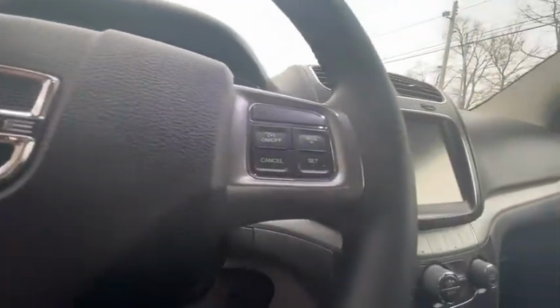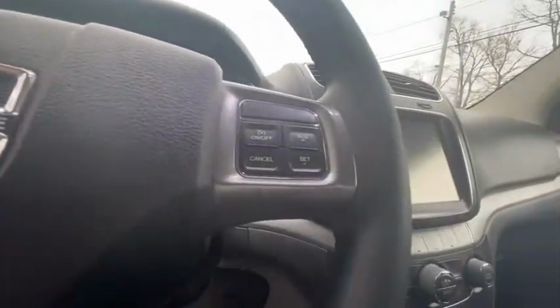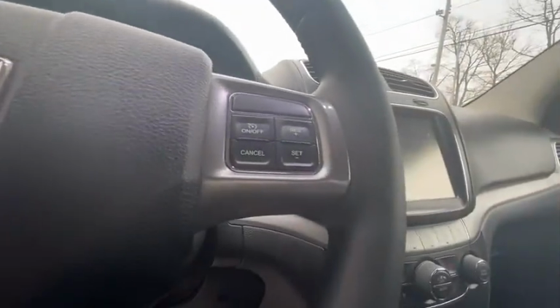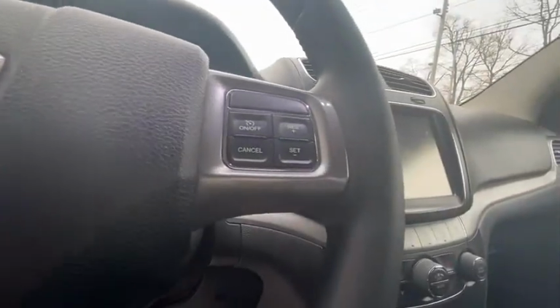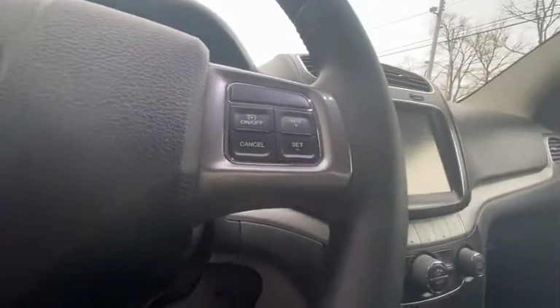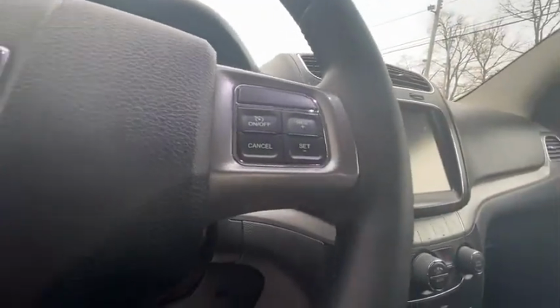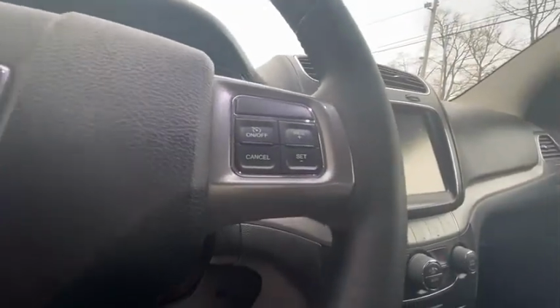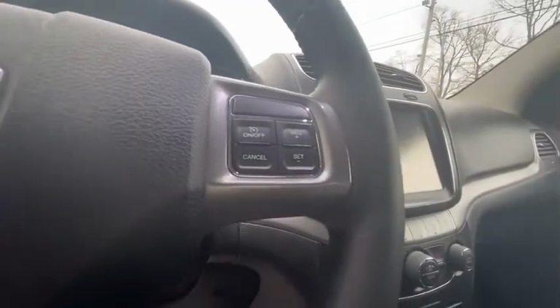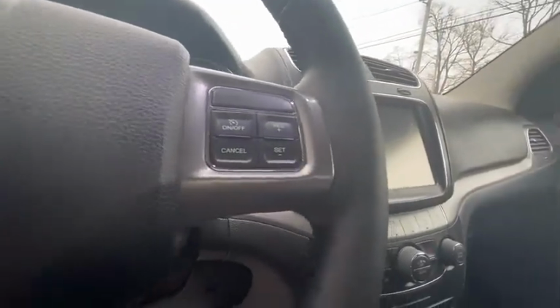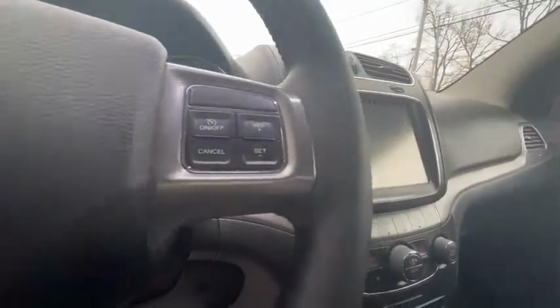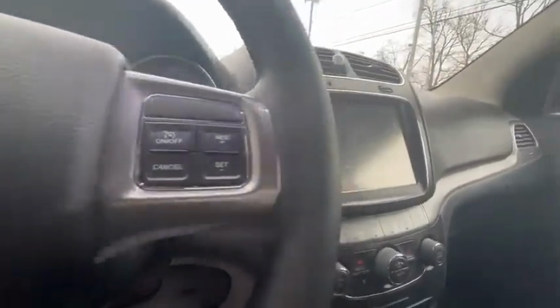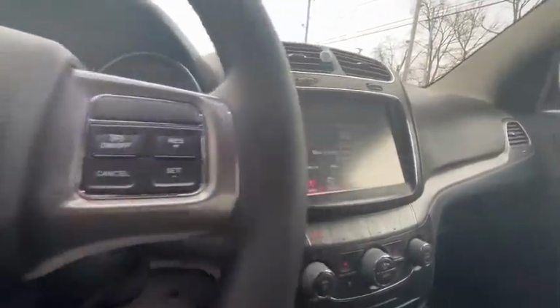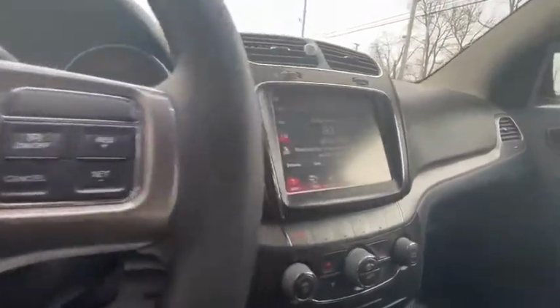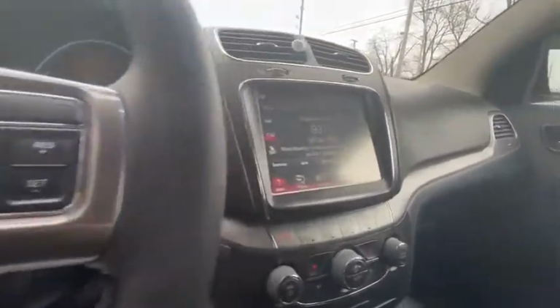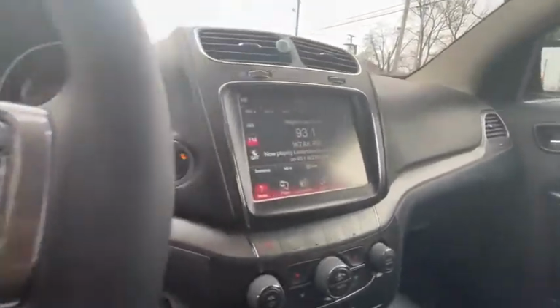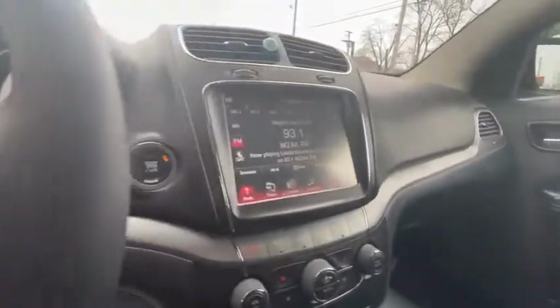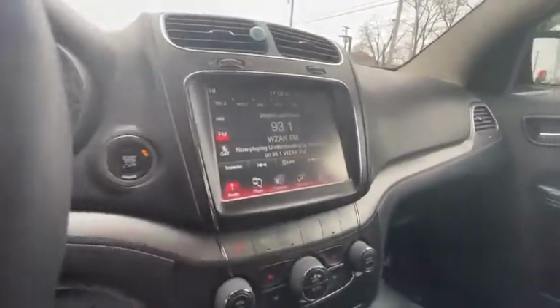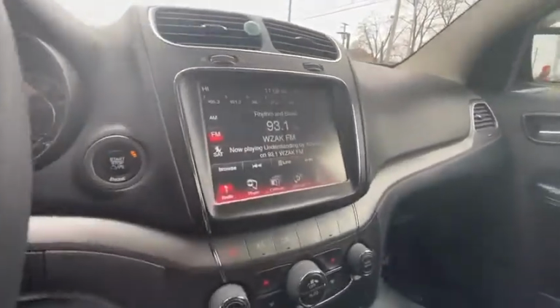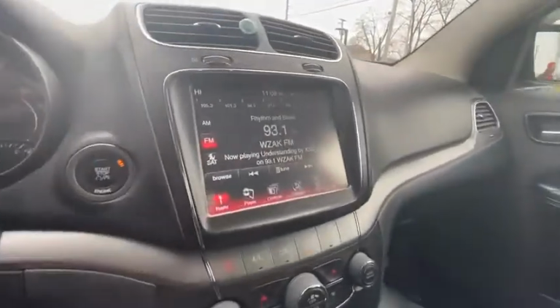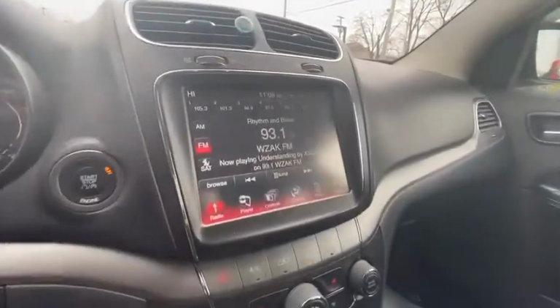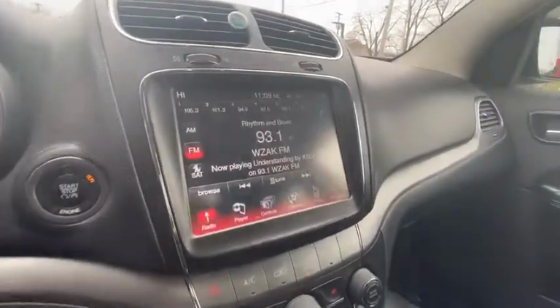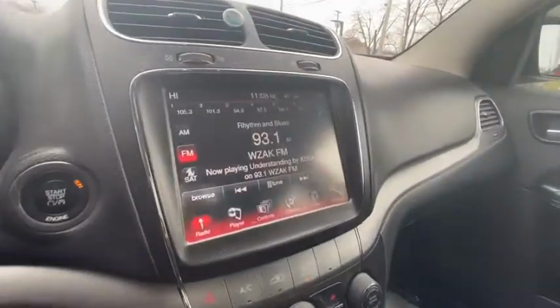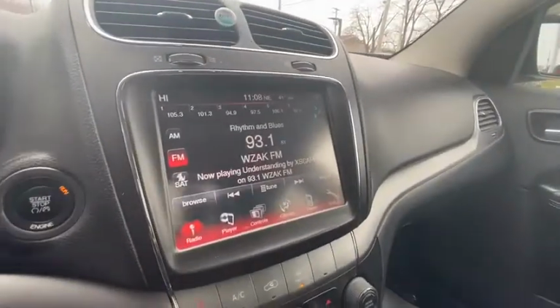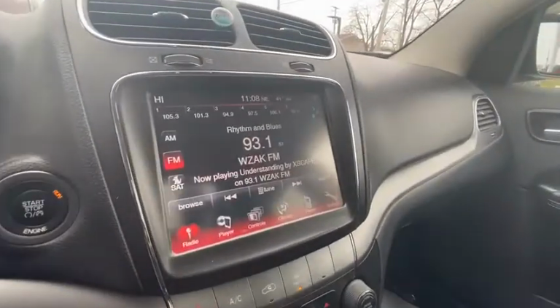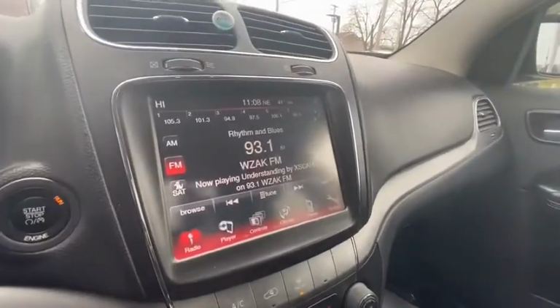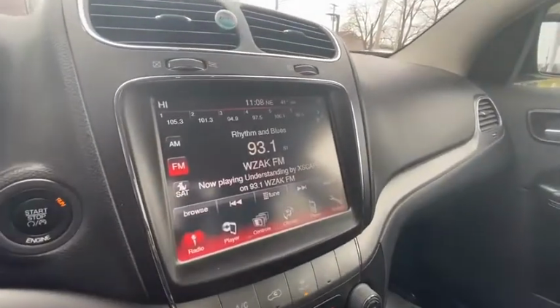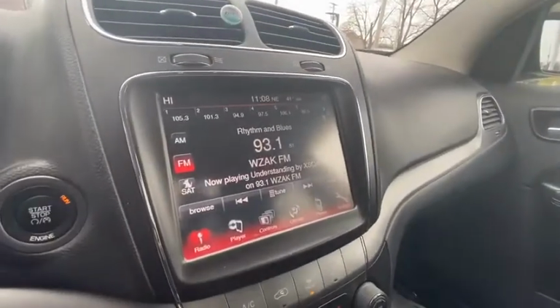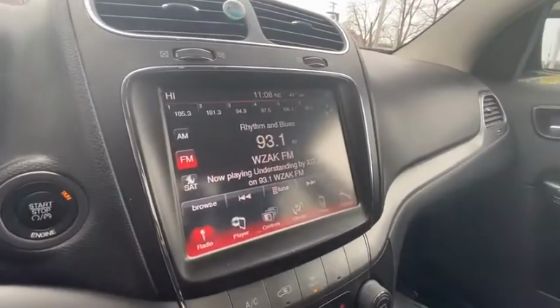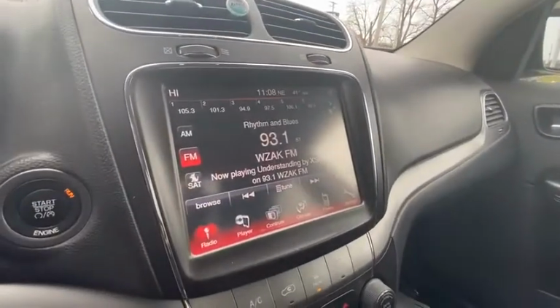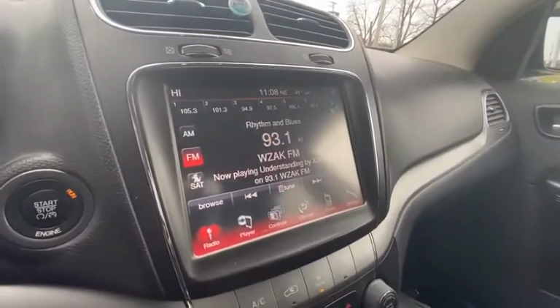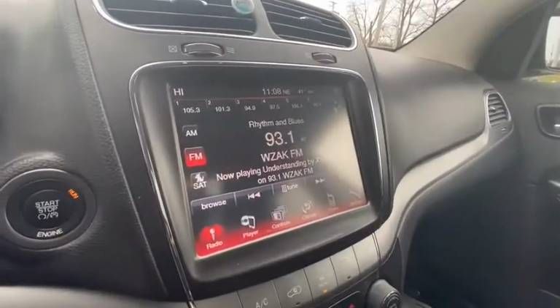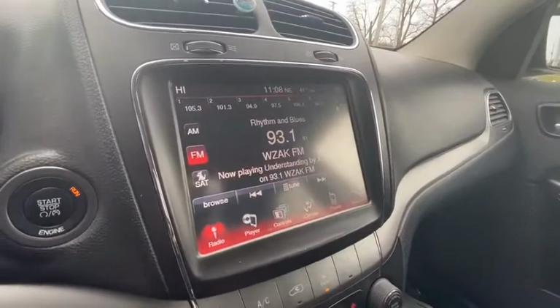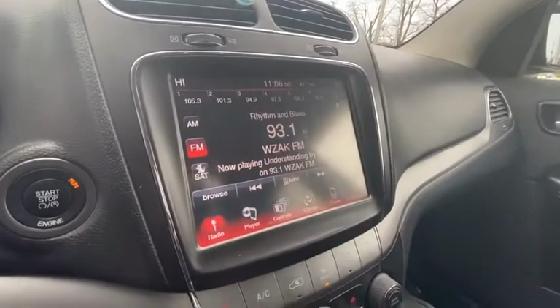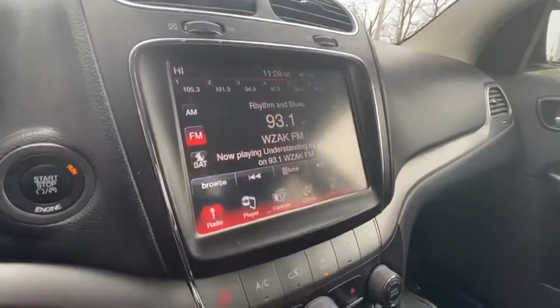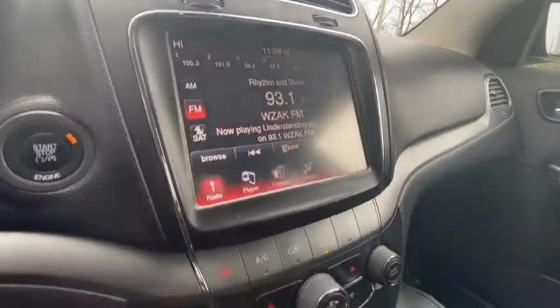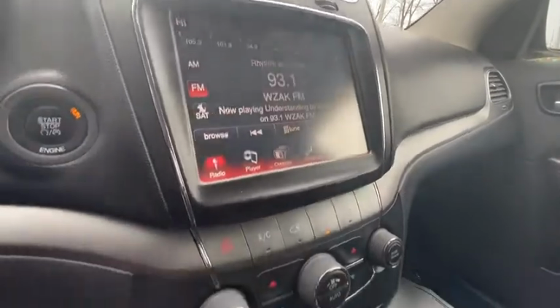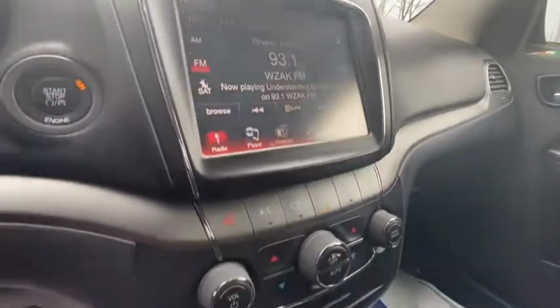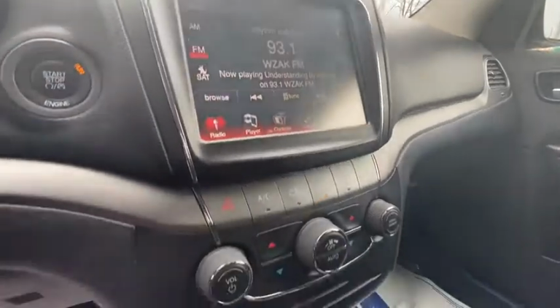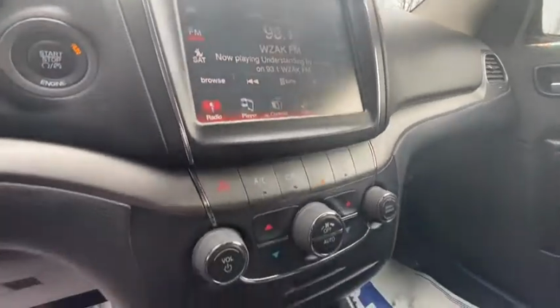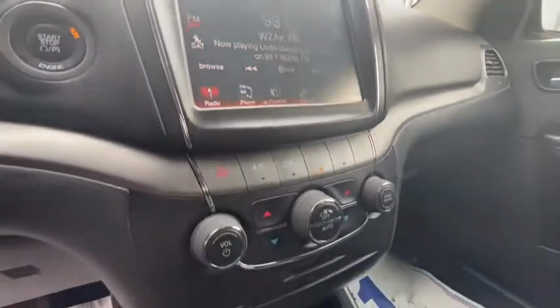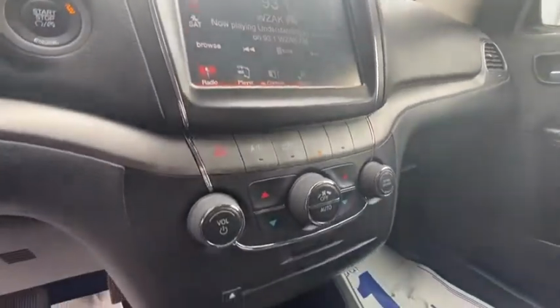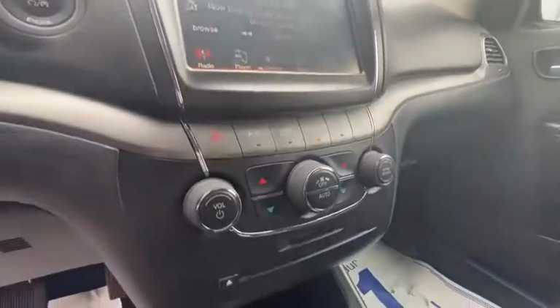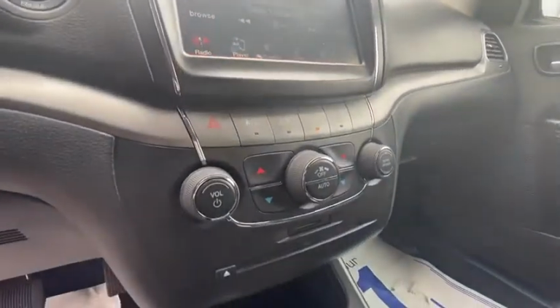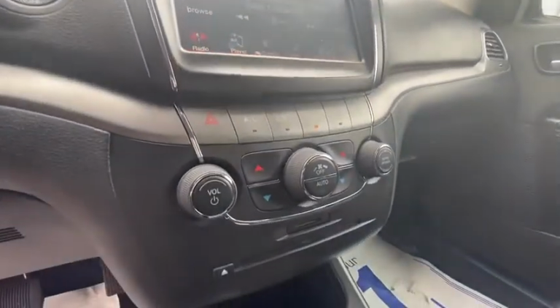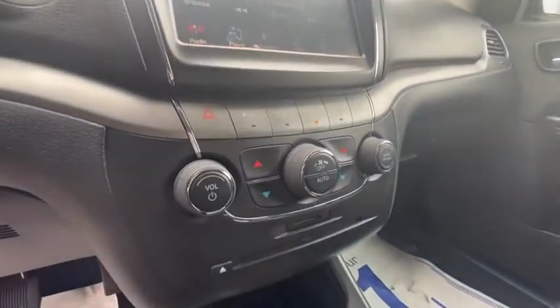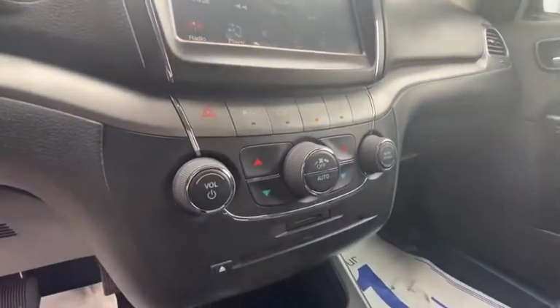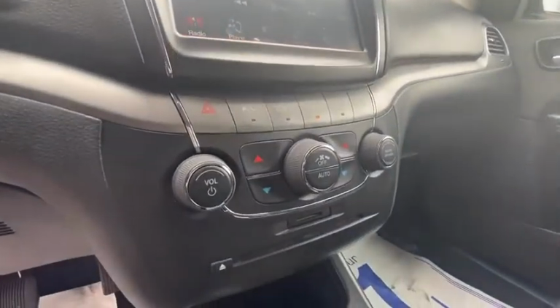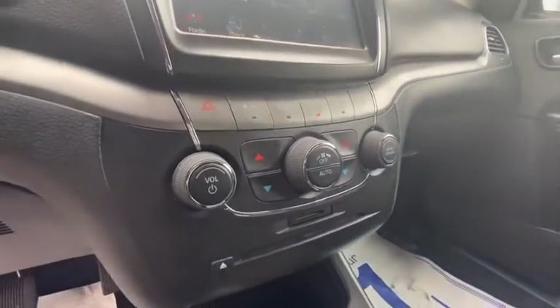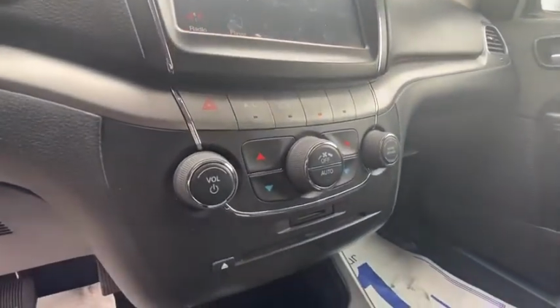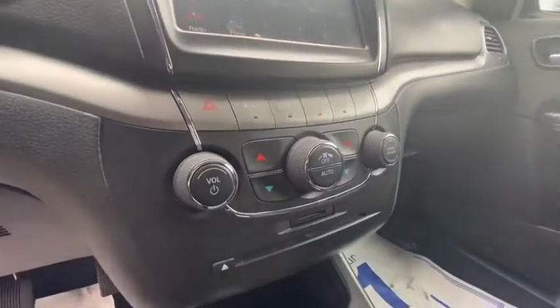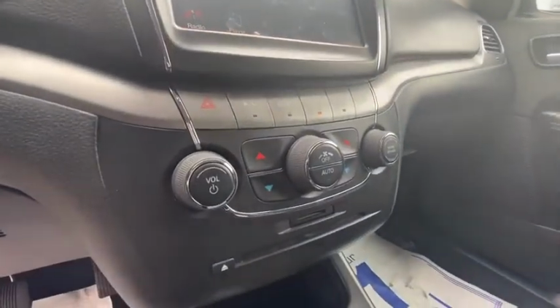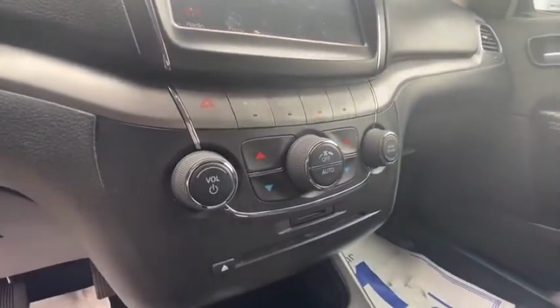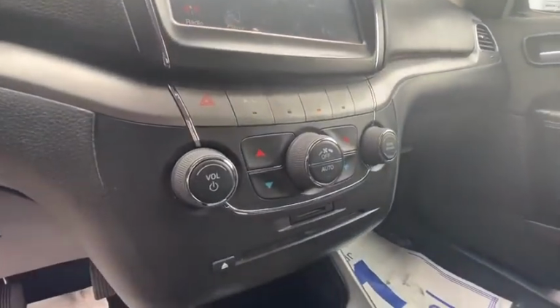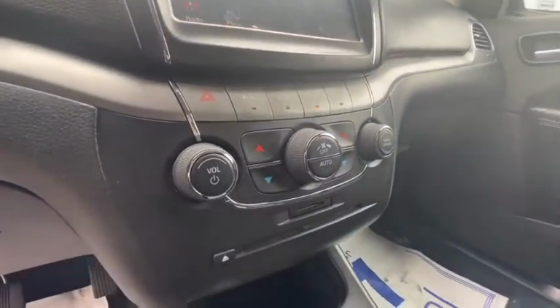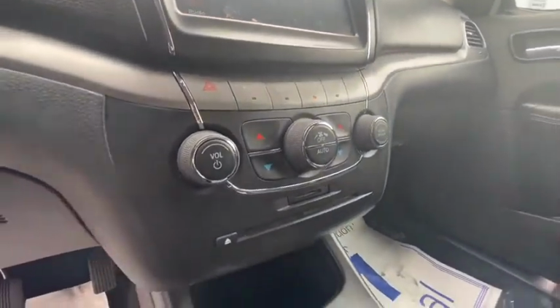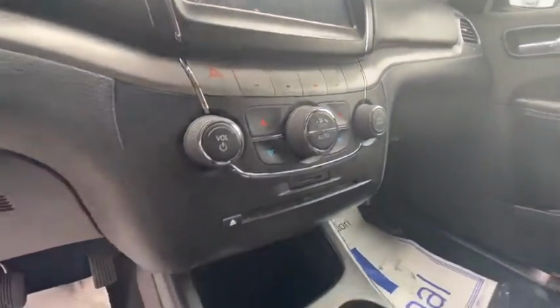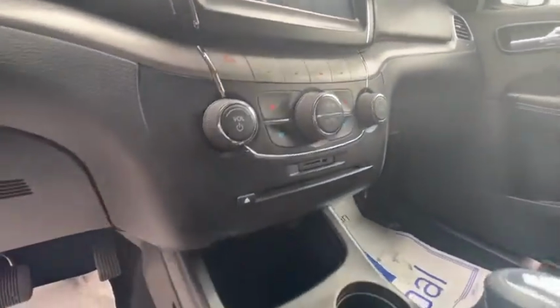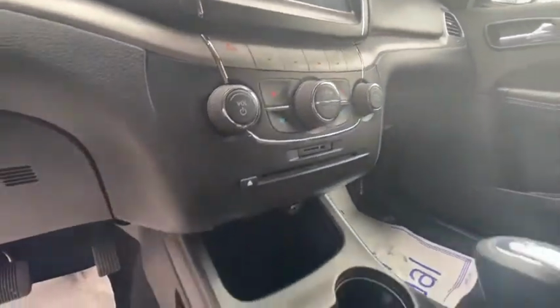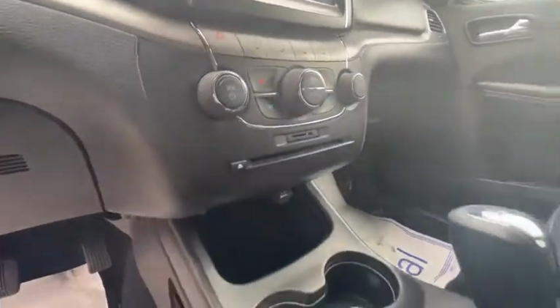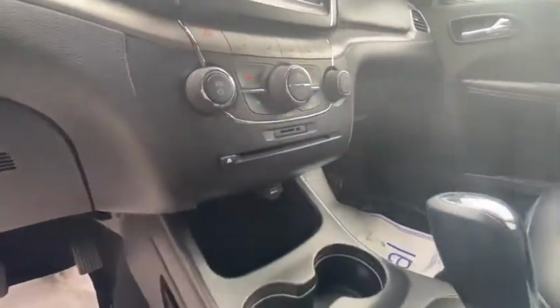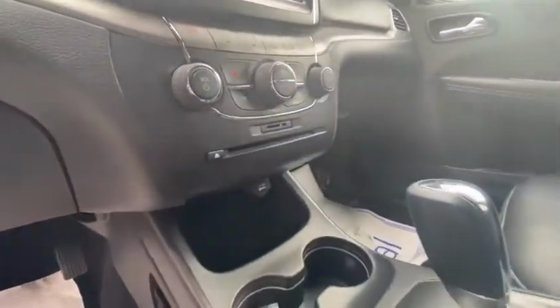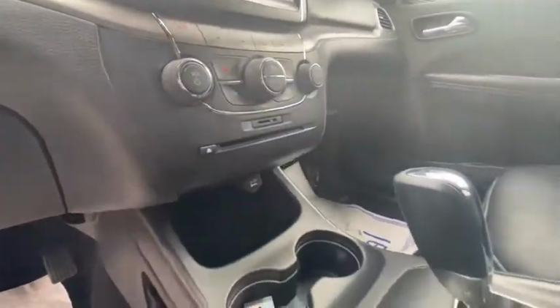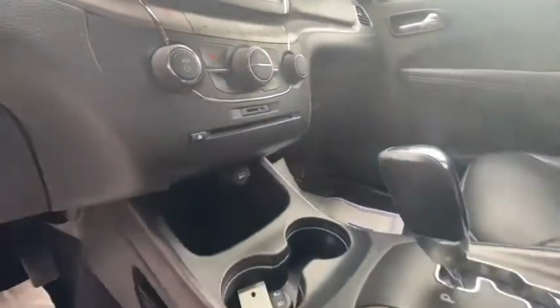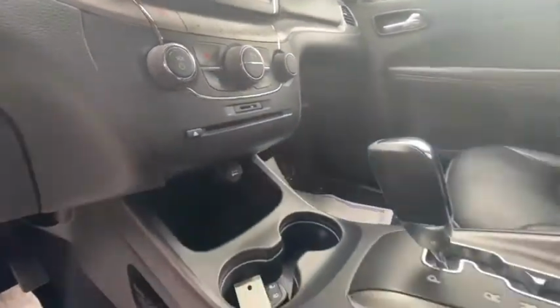Remote keyless entry, panic alarm, Uconnect hands-free group, brake assist, power driver's seat, rear window wiper.